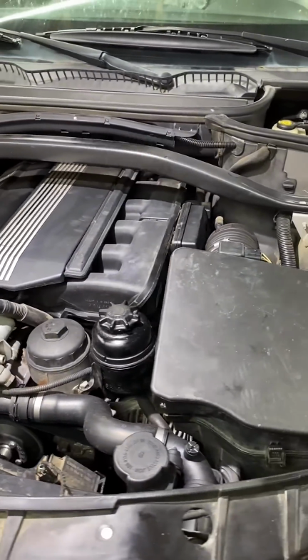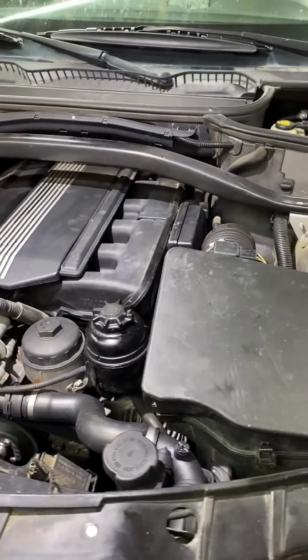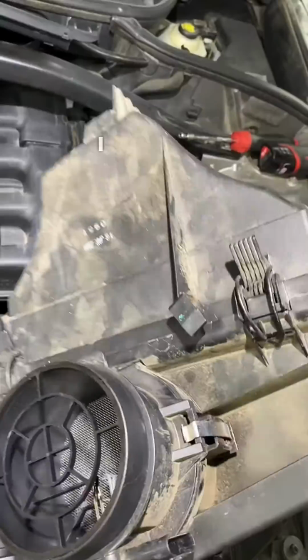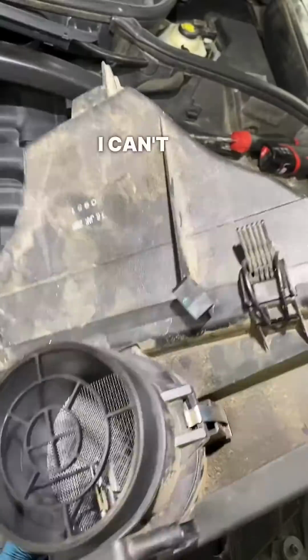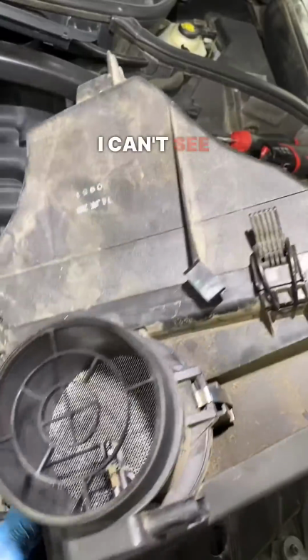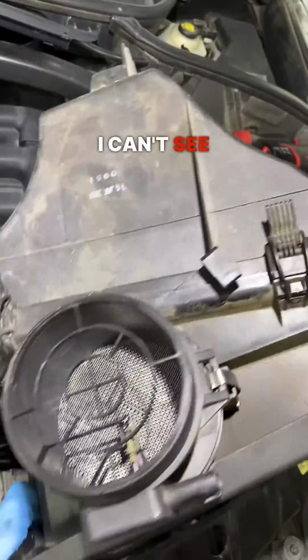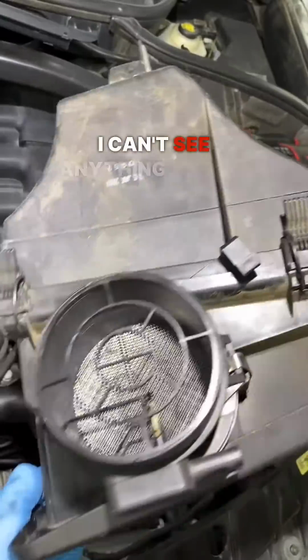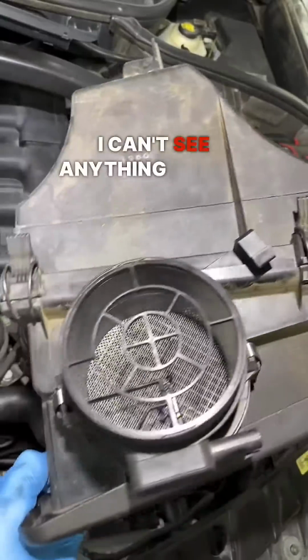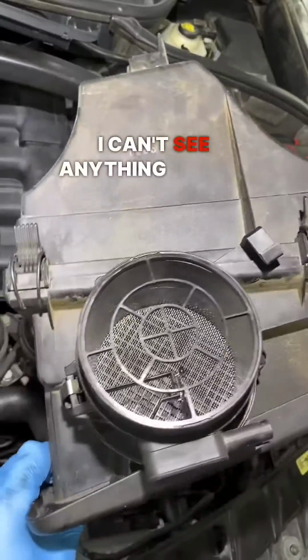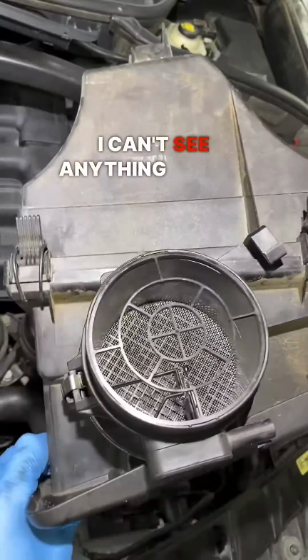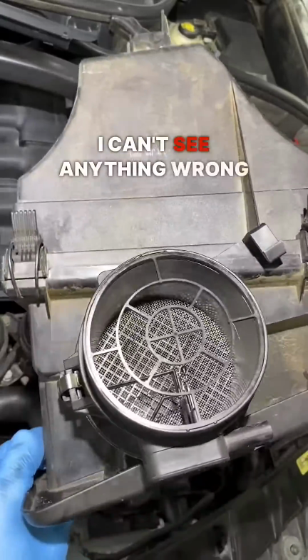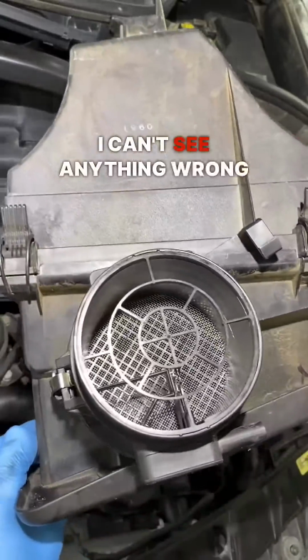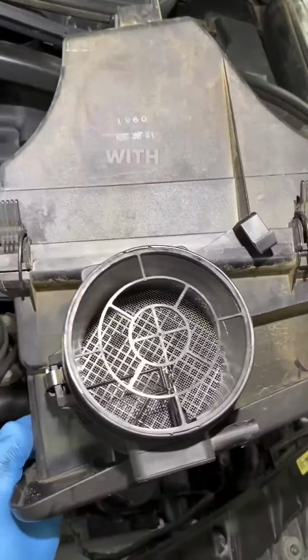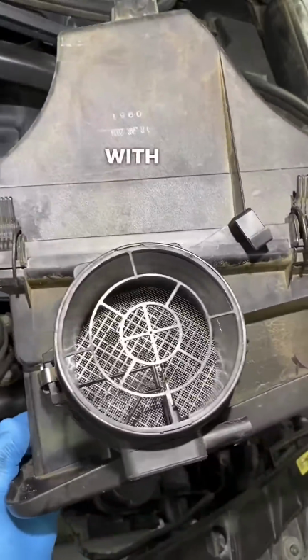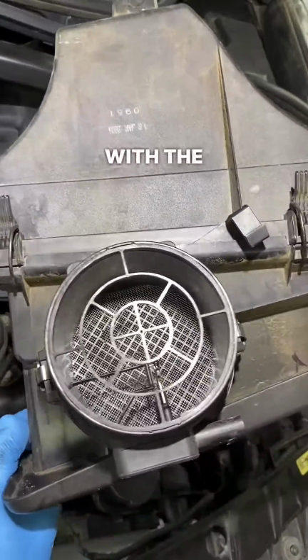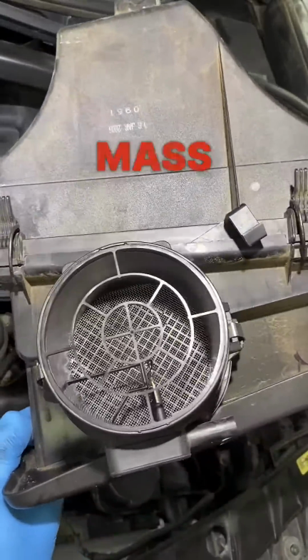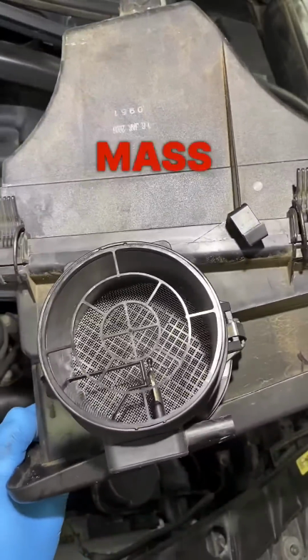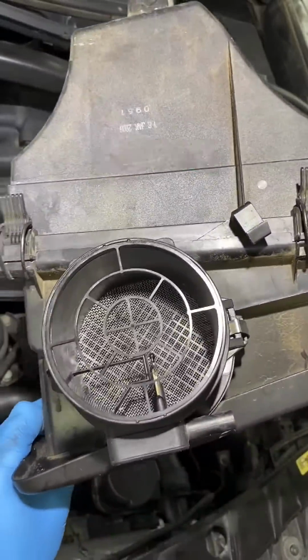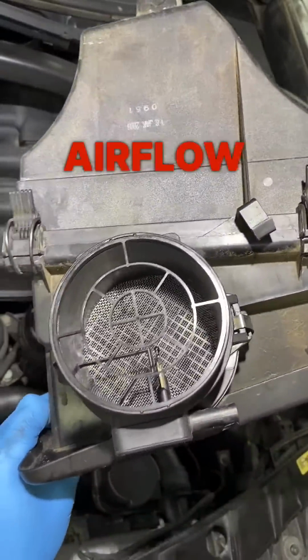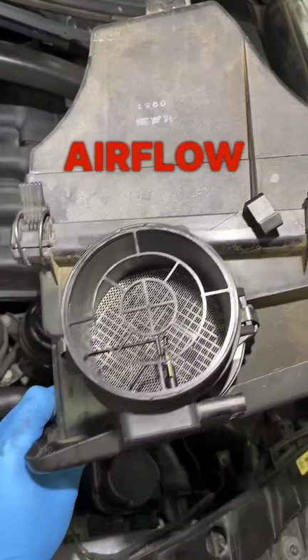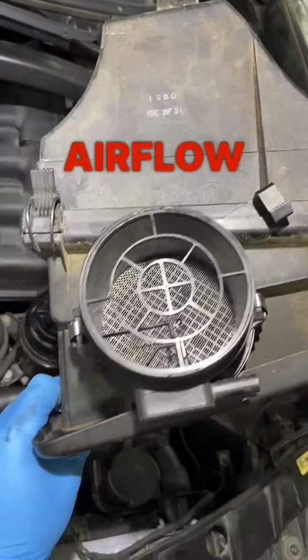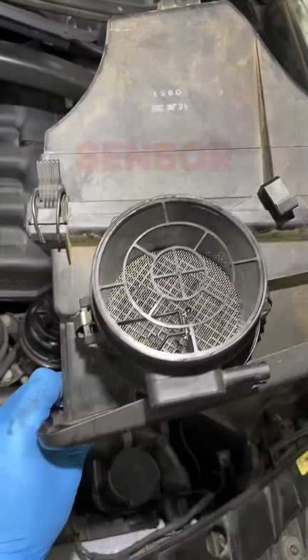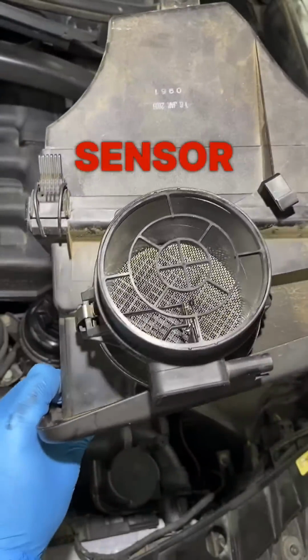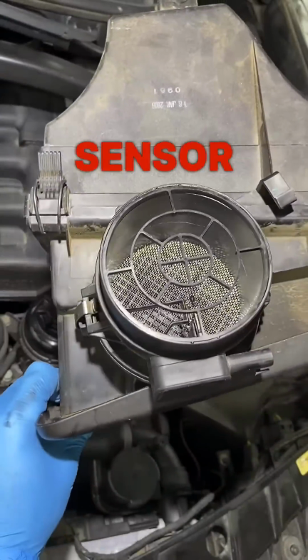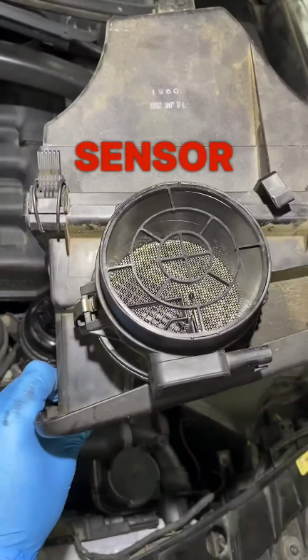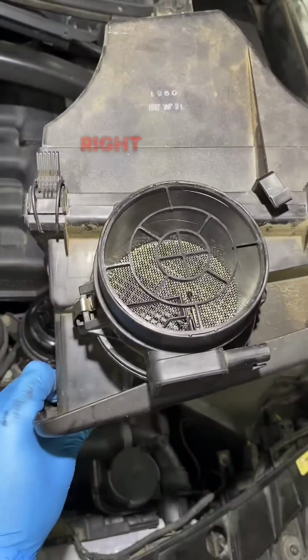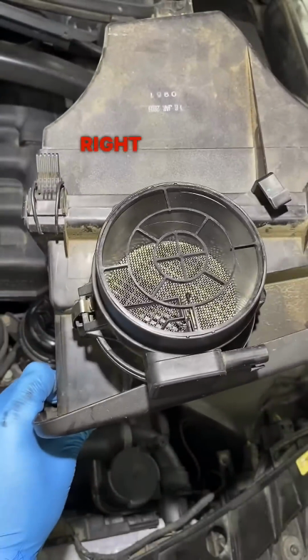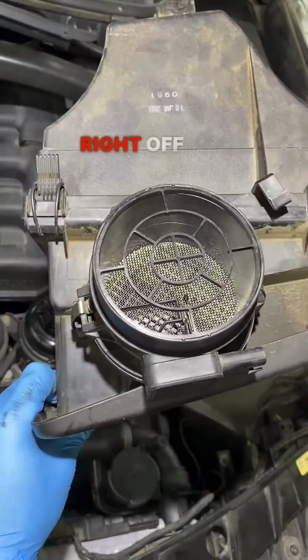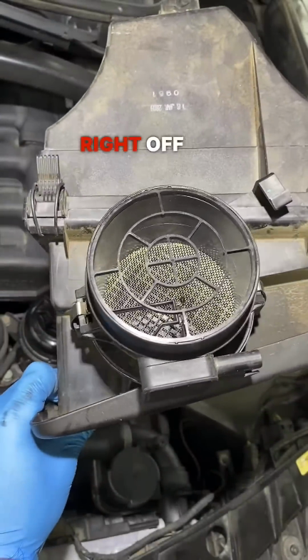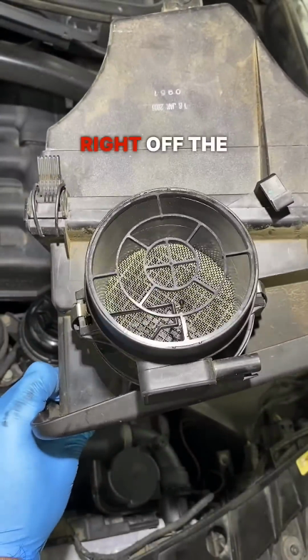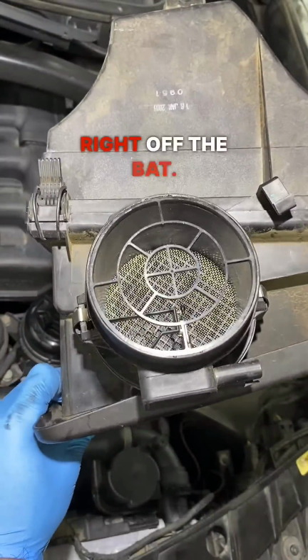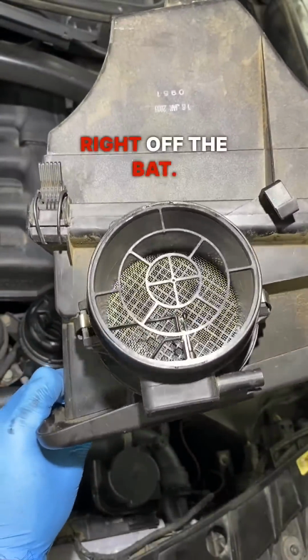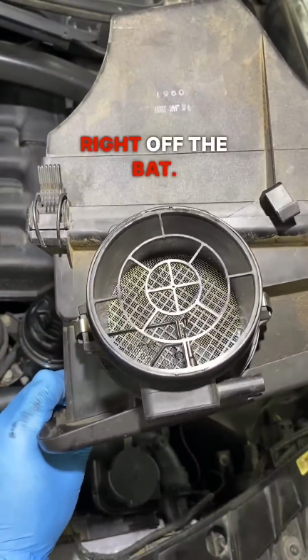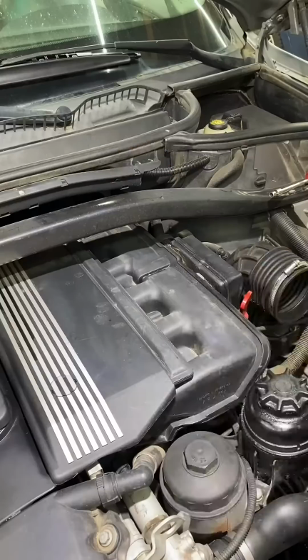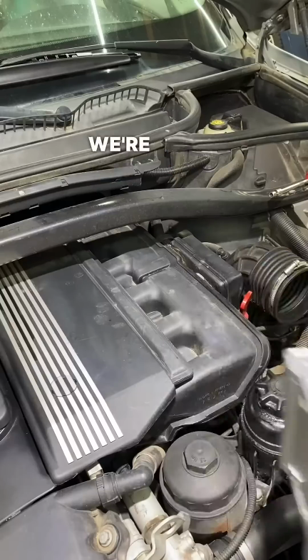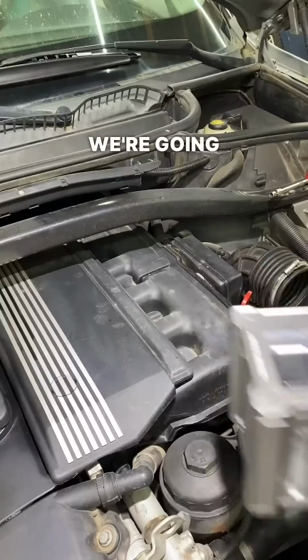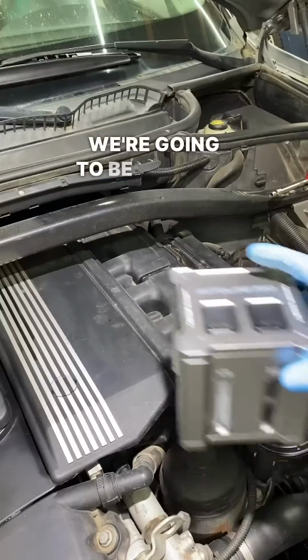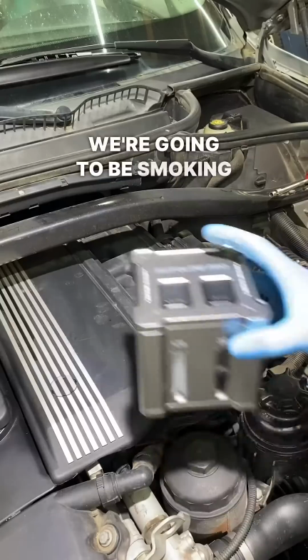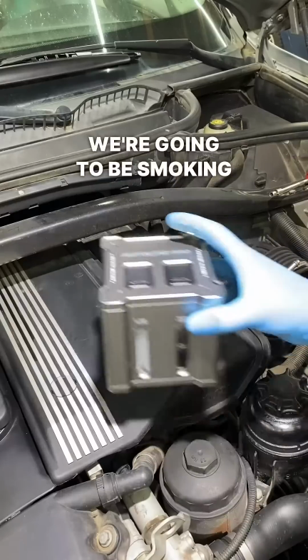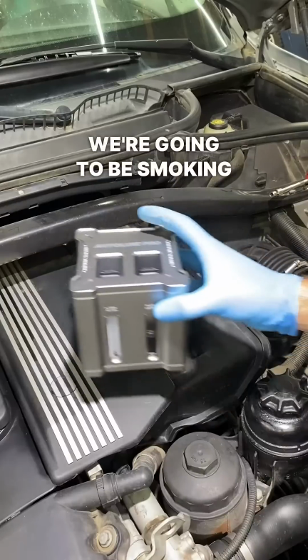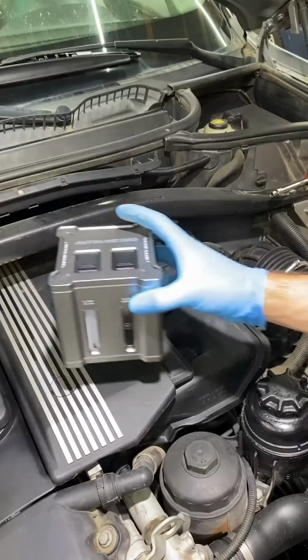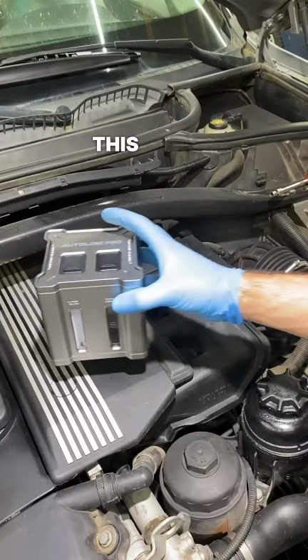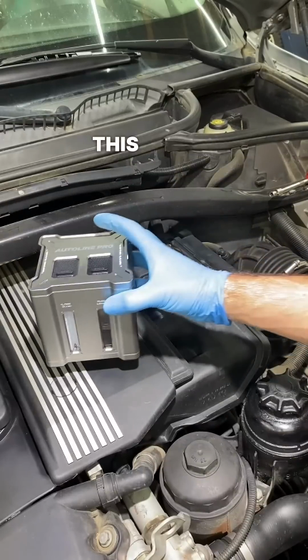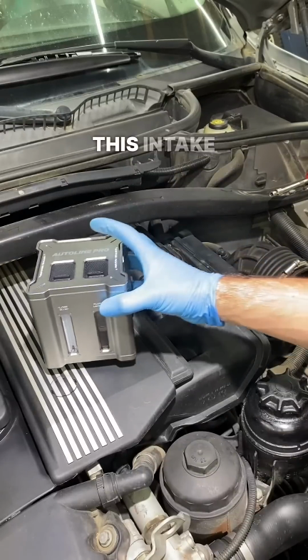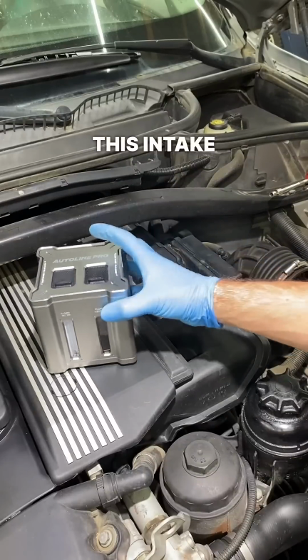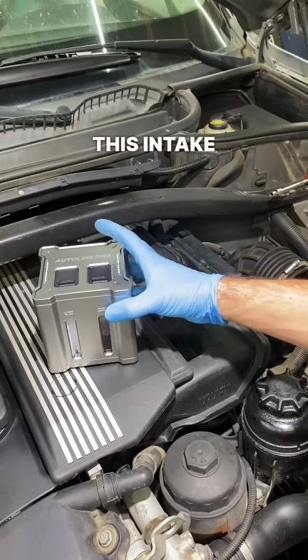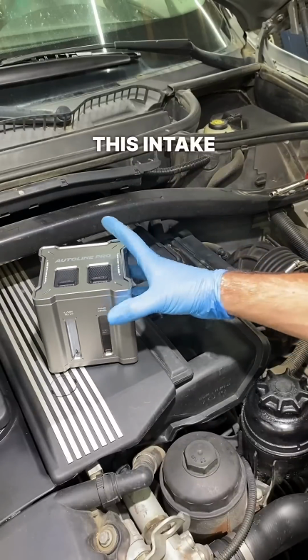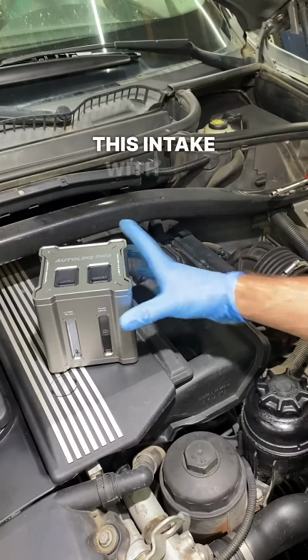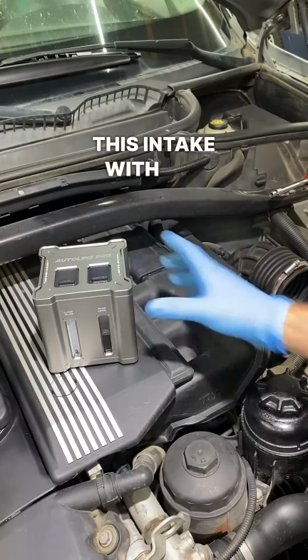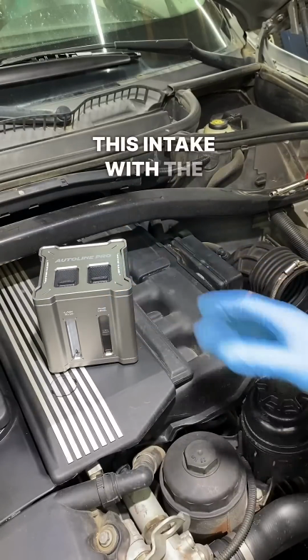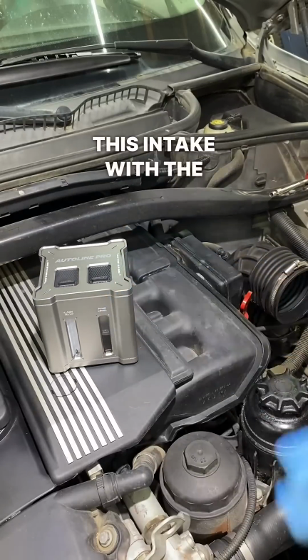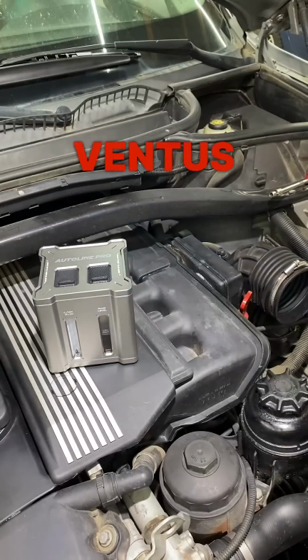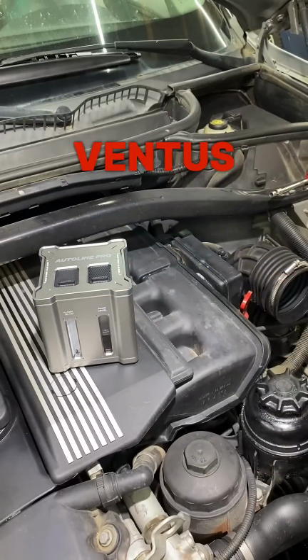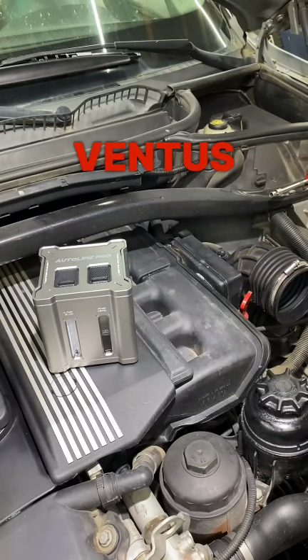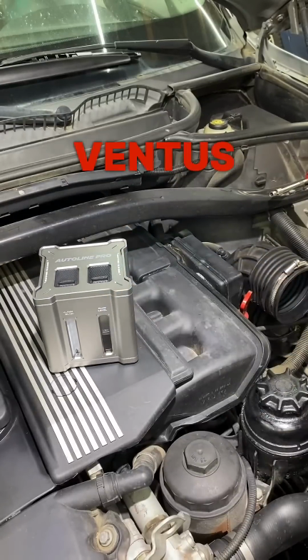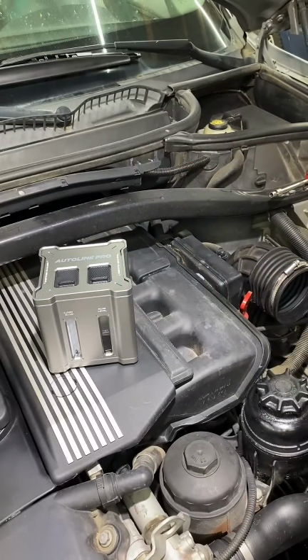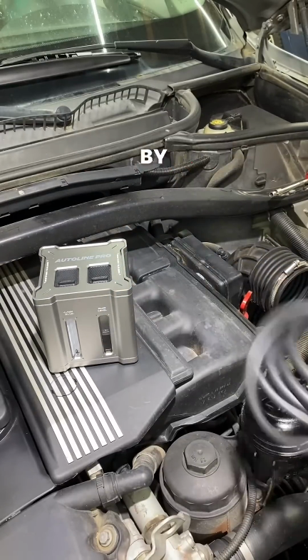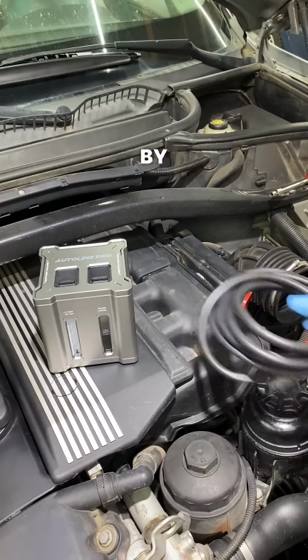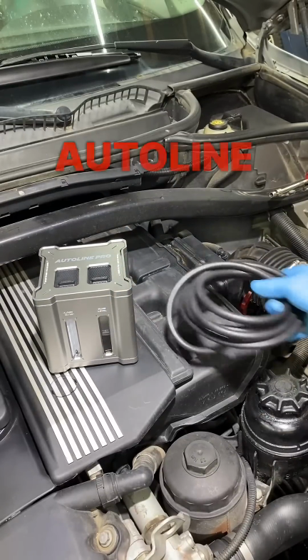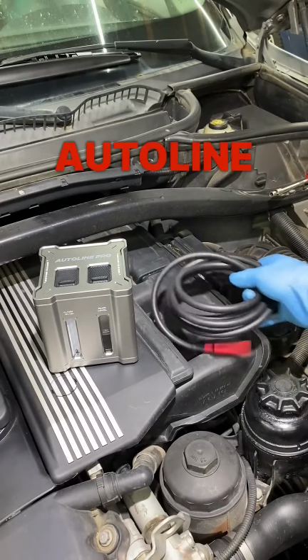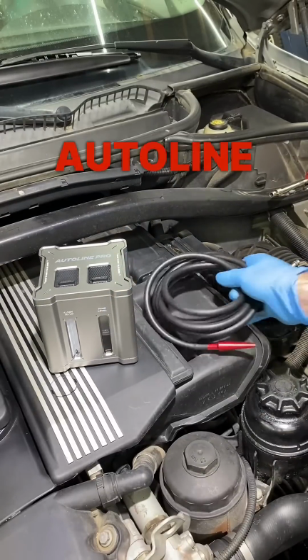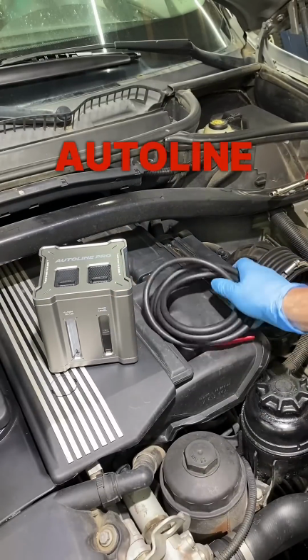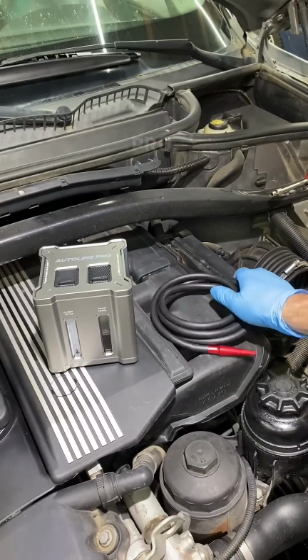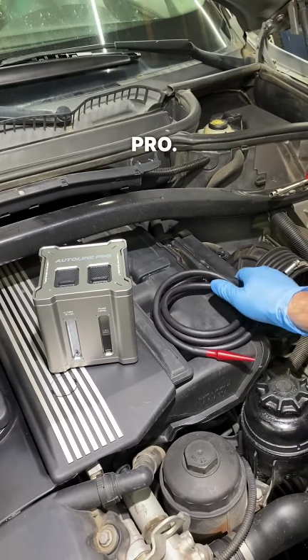I can't see anything wrong with the mass airflow sensor right off the bat. We're going to be smoking this intake with the Ventus by Autoline Pro.